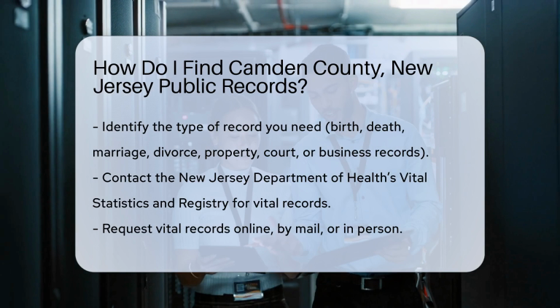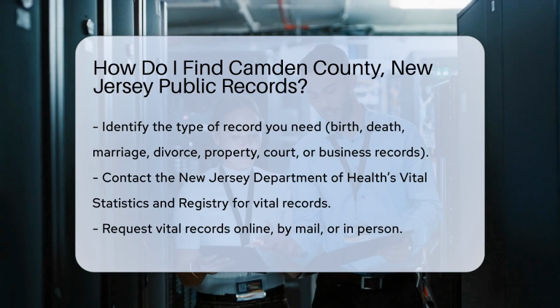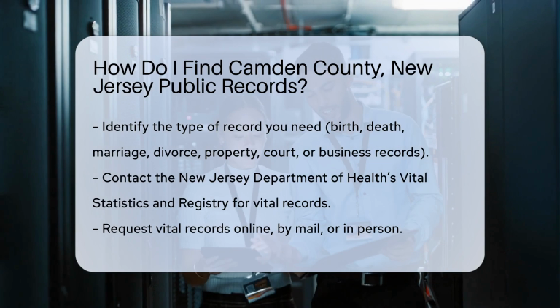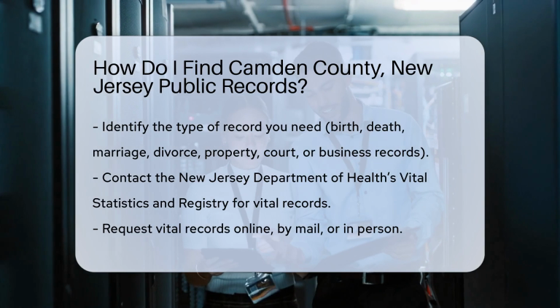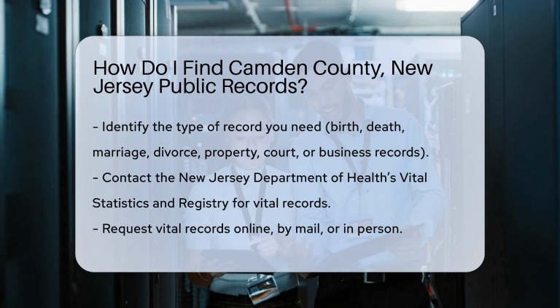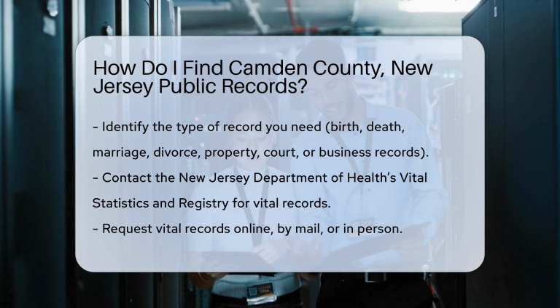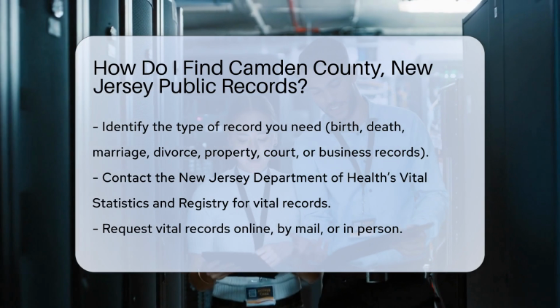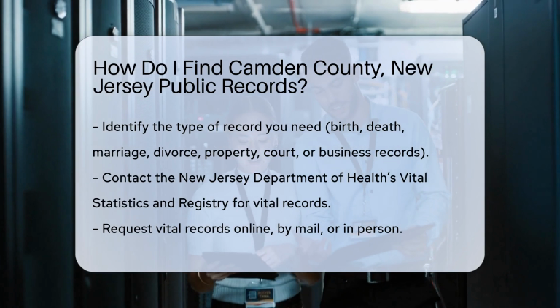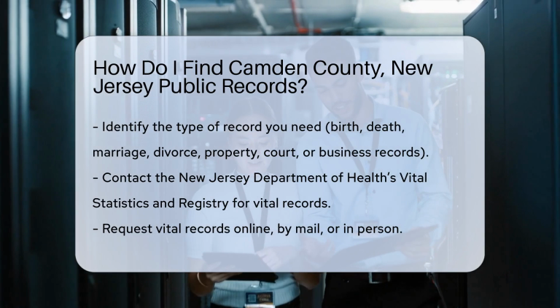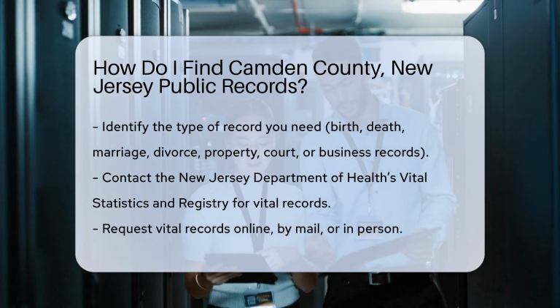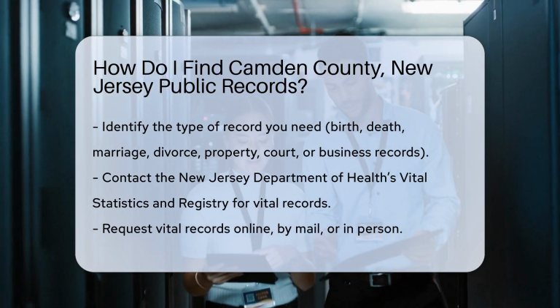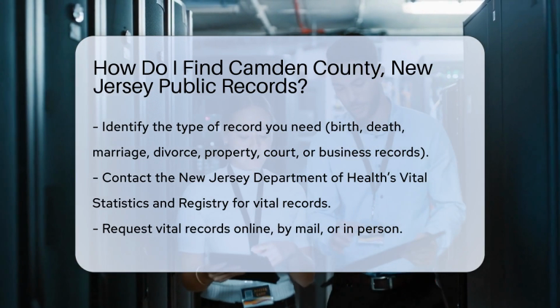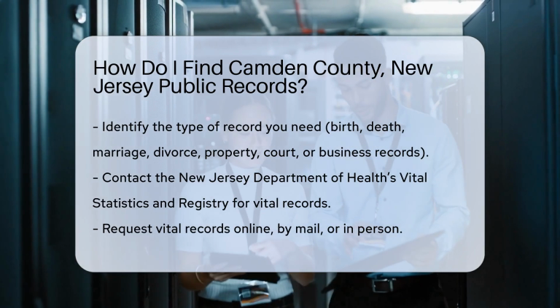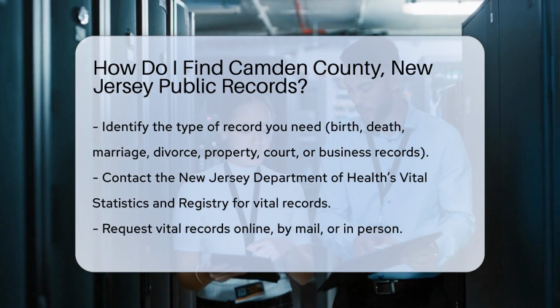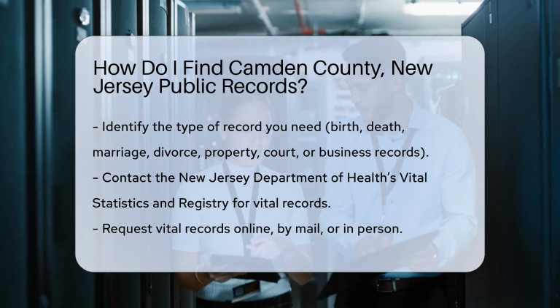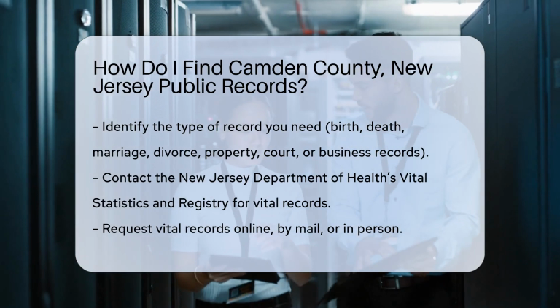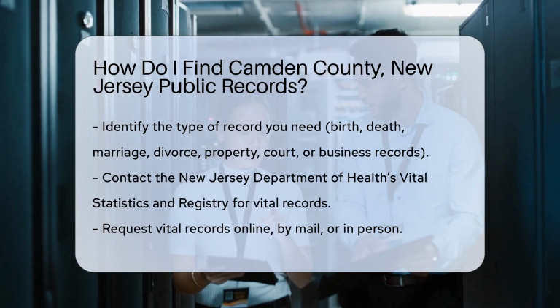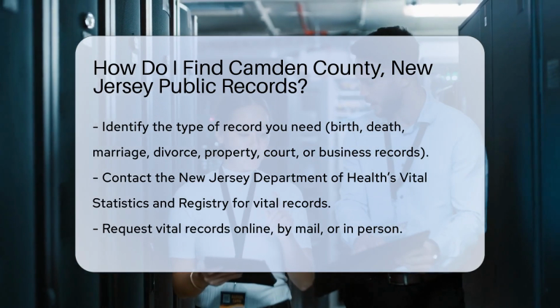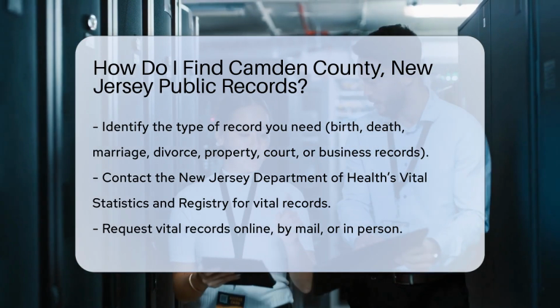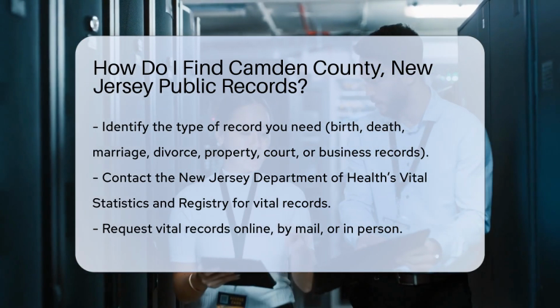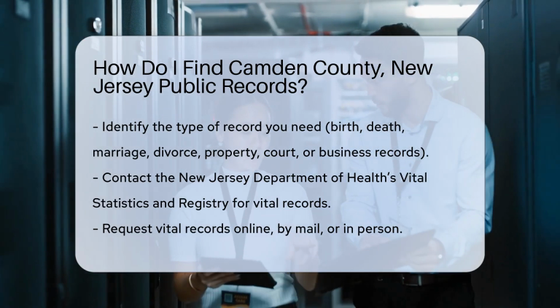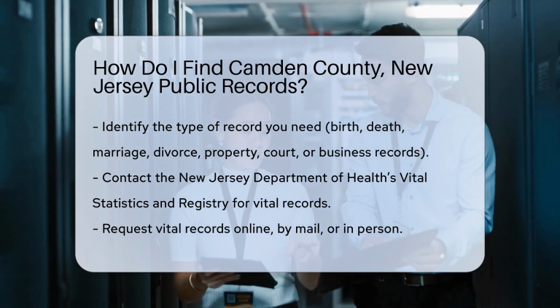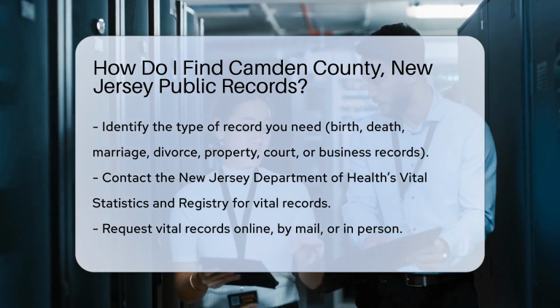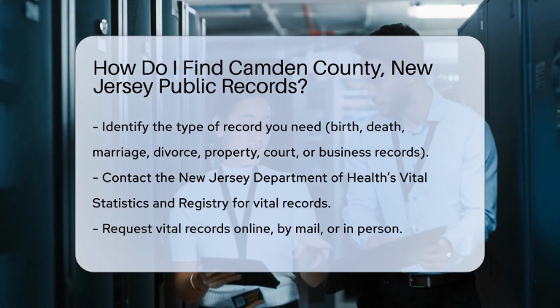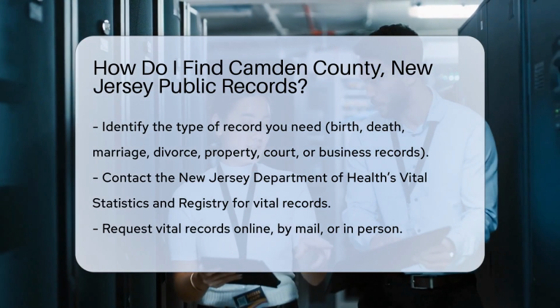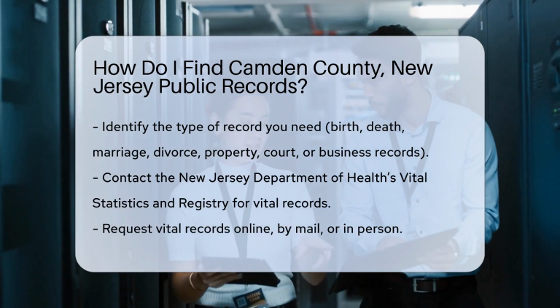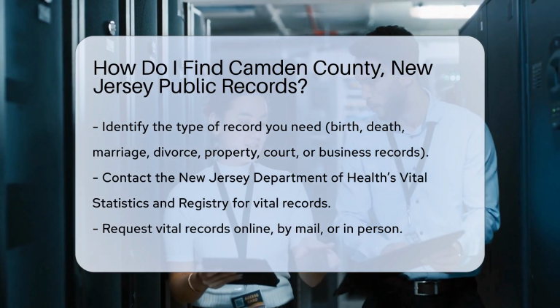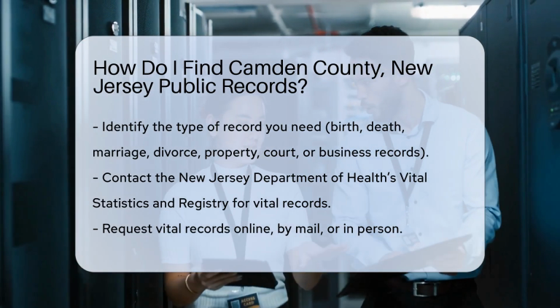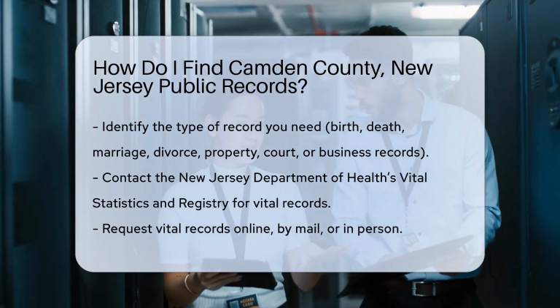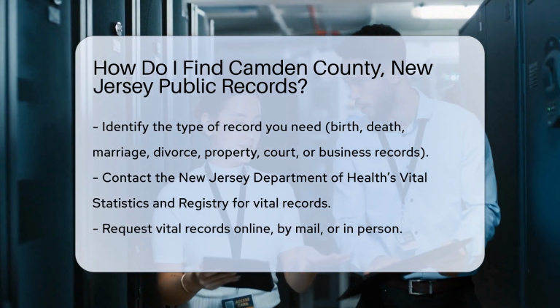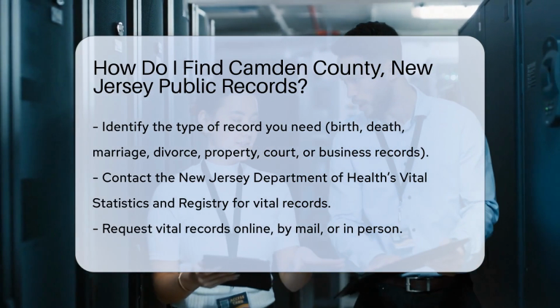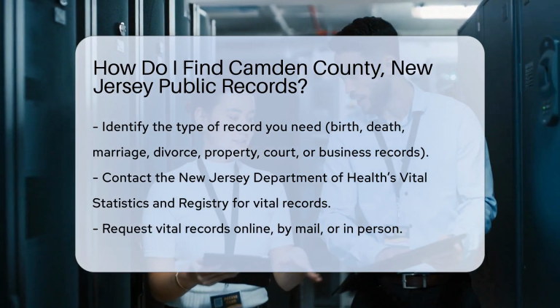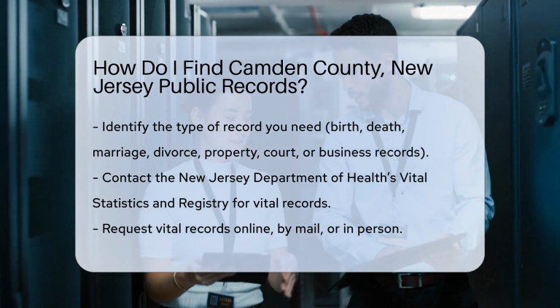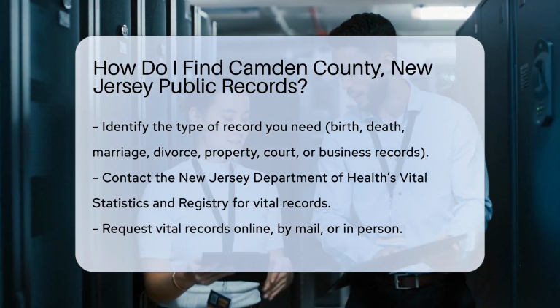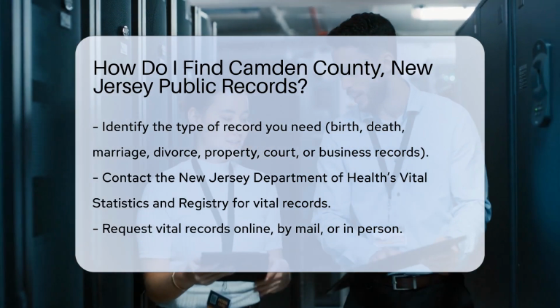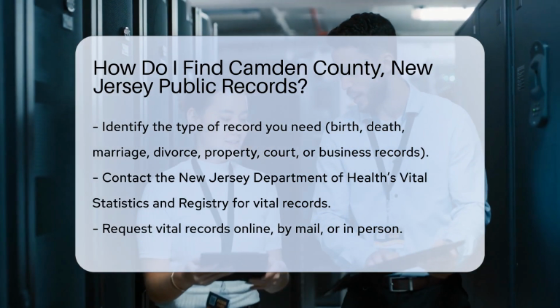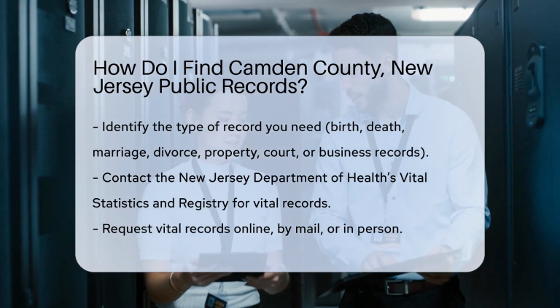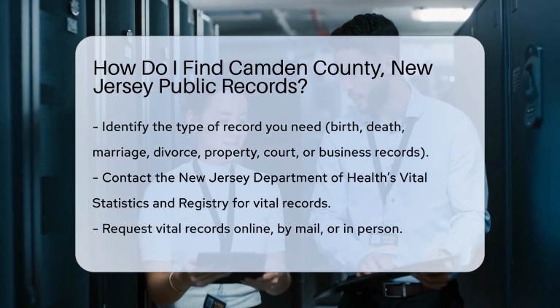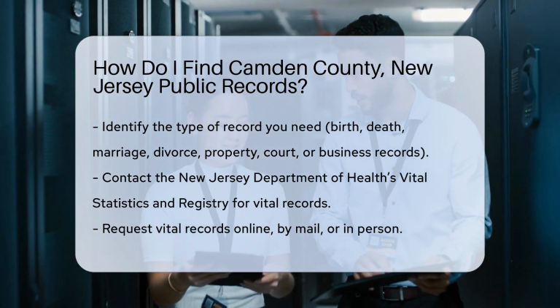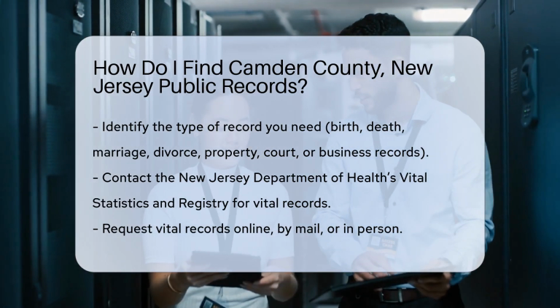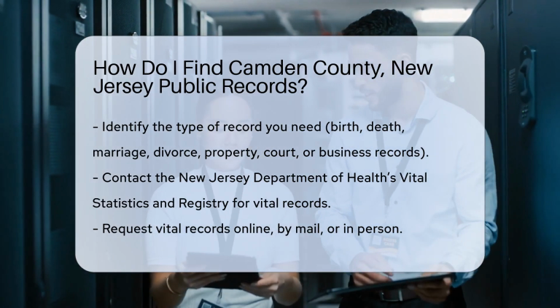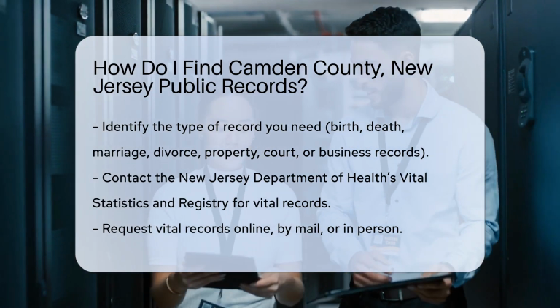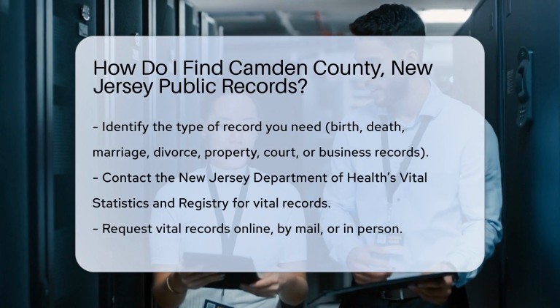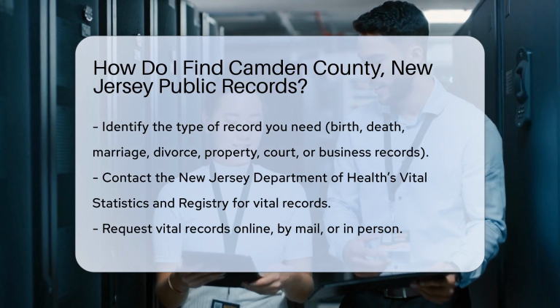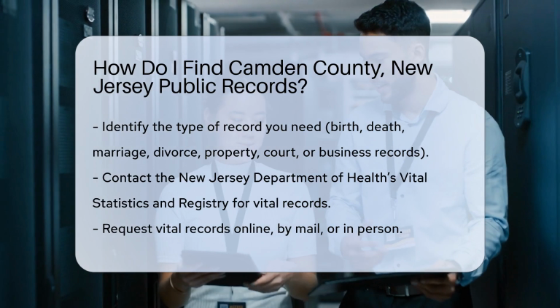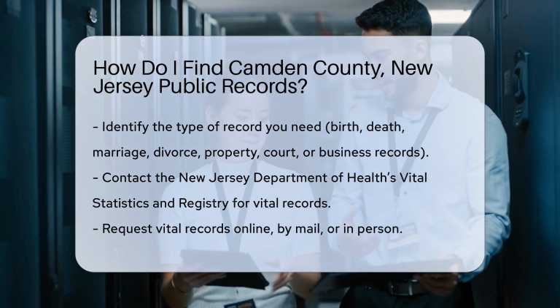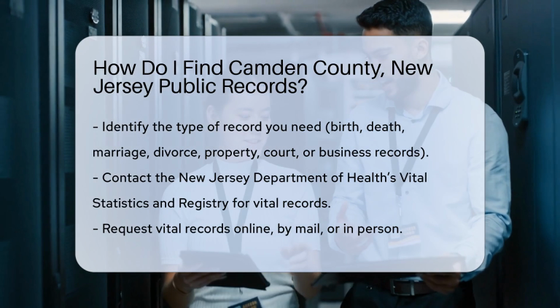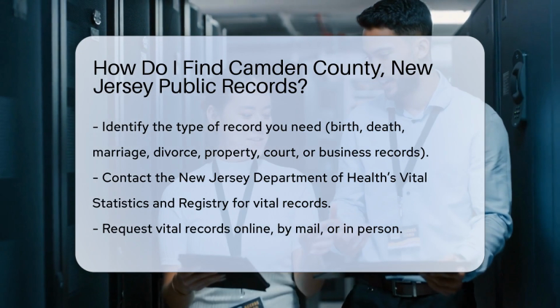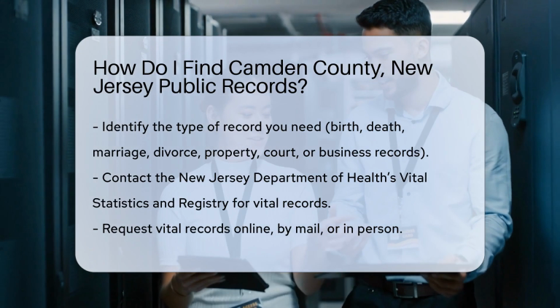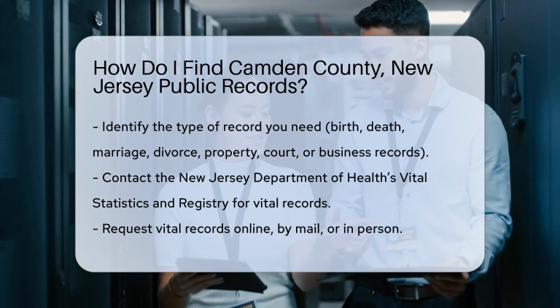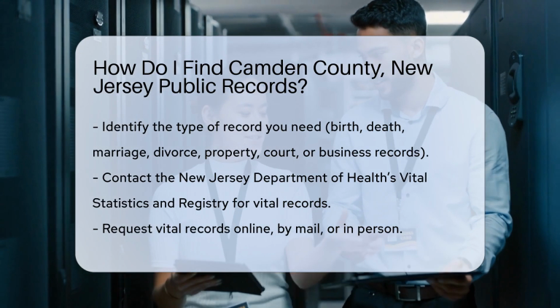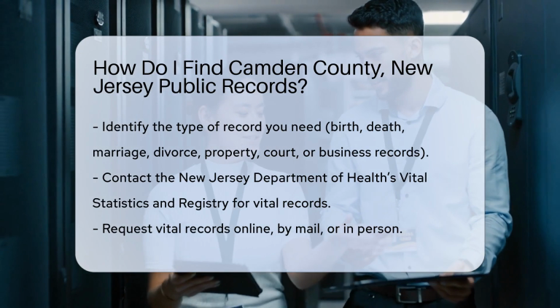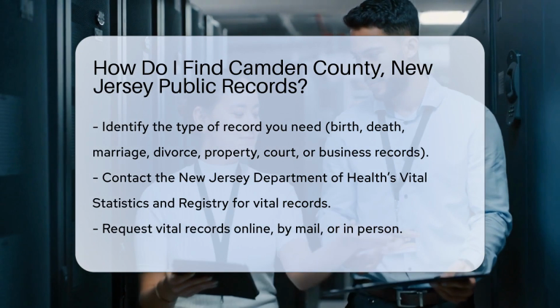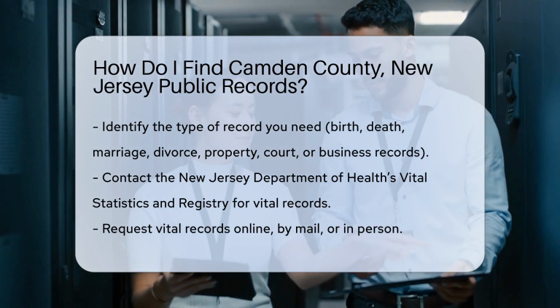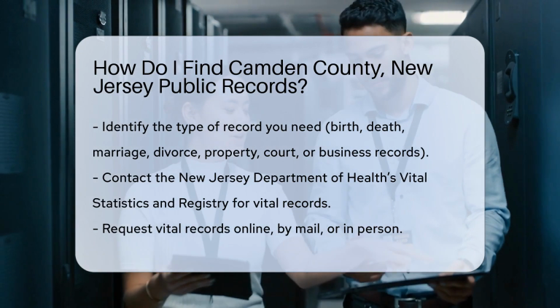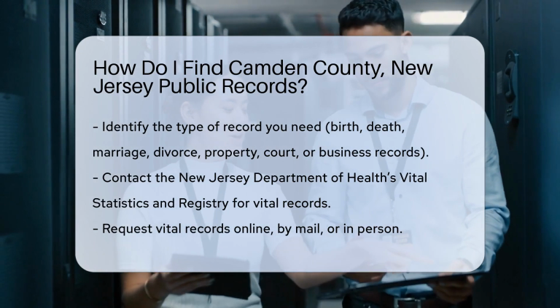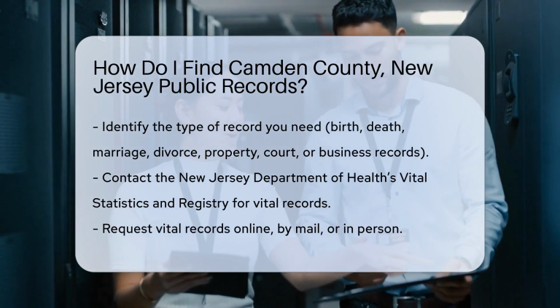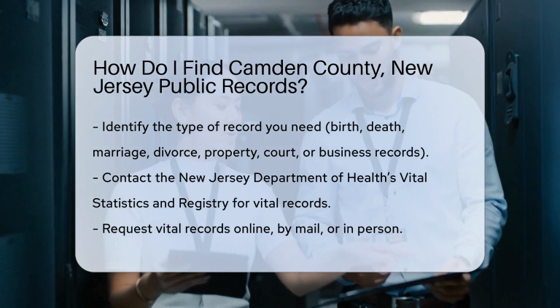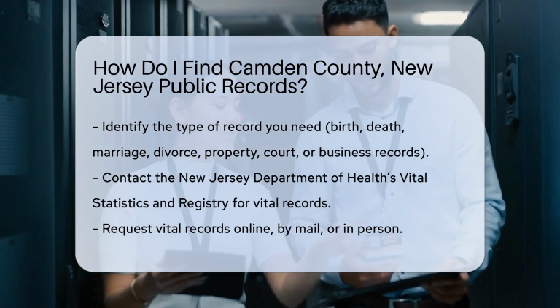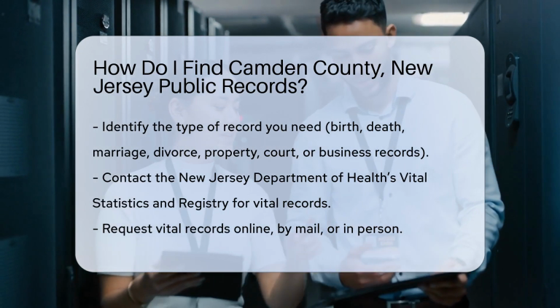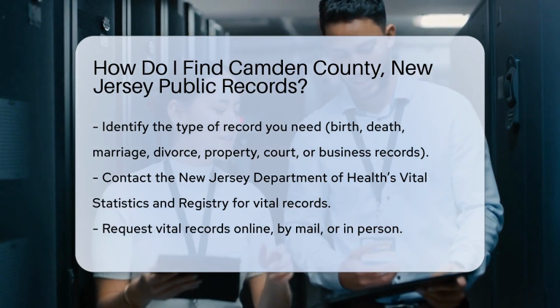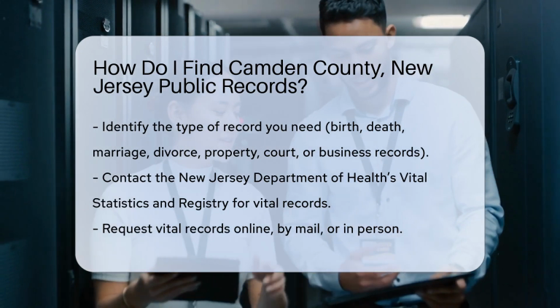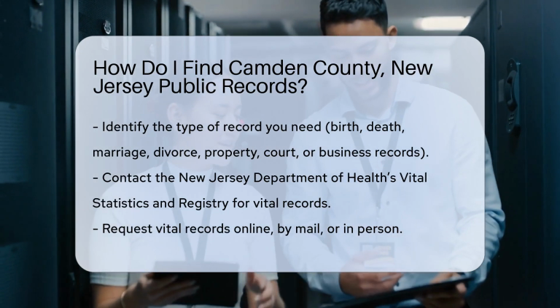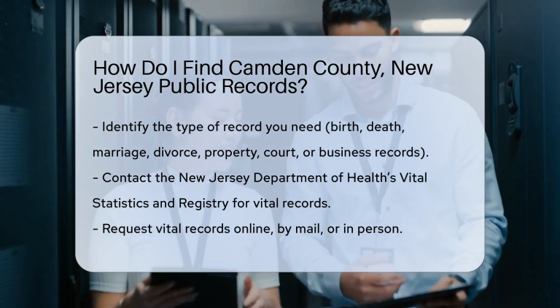Are you searching for birth, death, marriage, or divorce records? Or perhaps property records, court records, or business licenses?